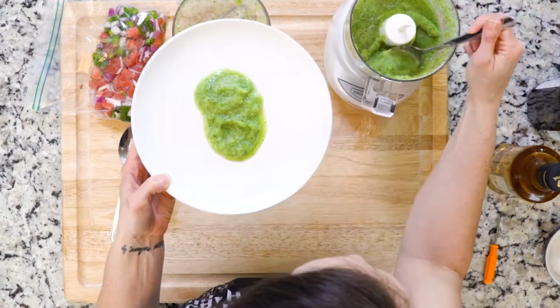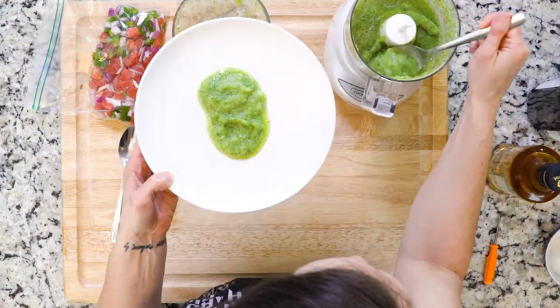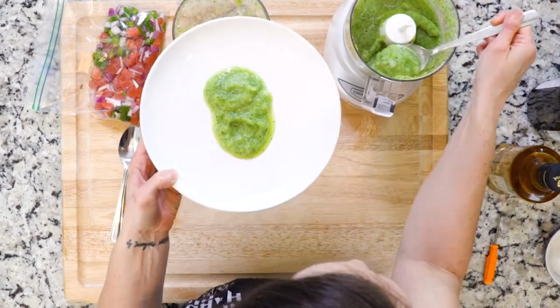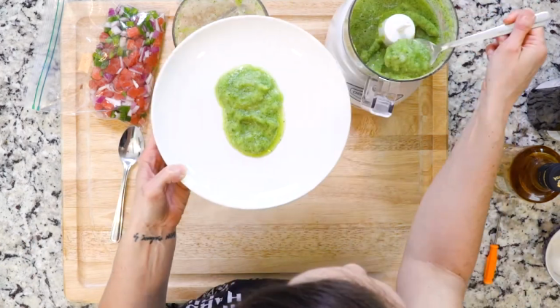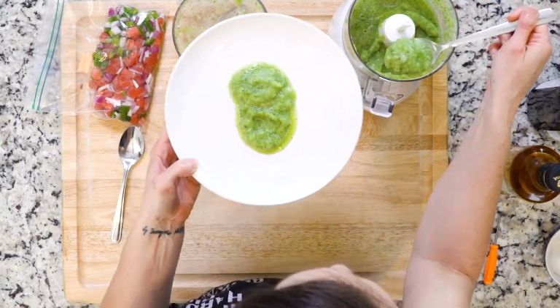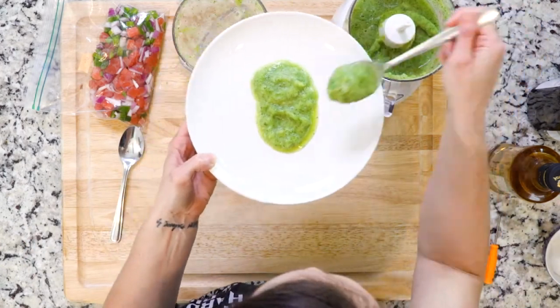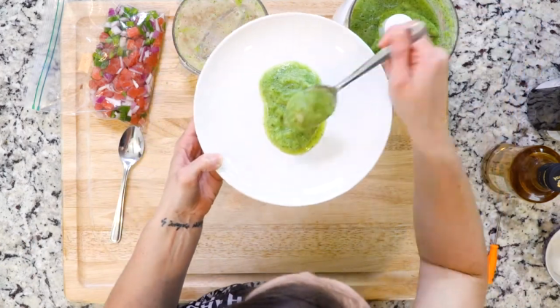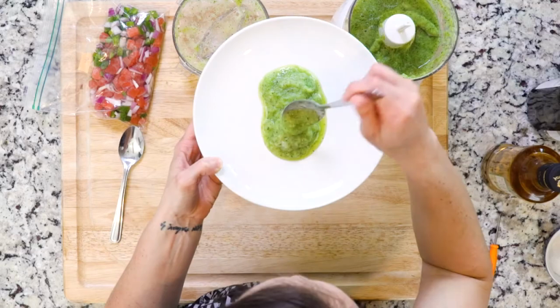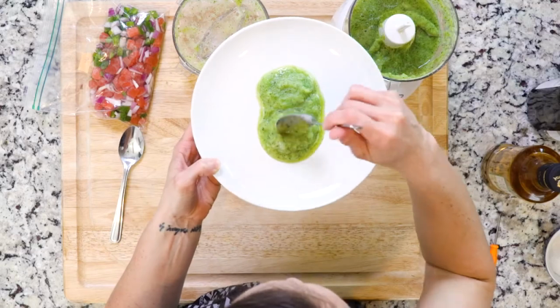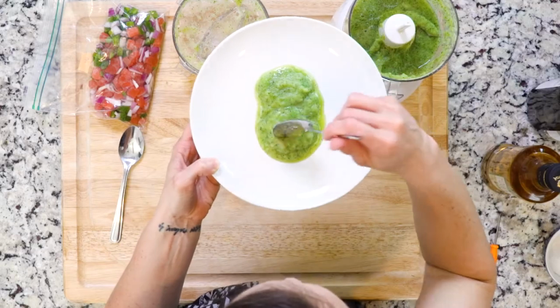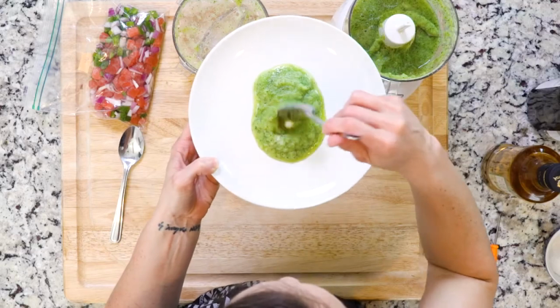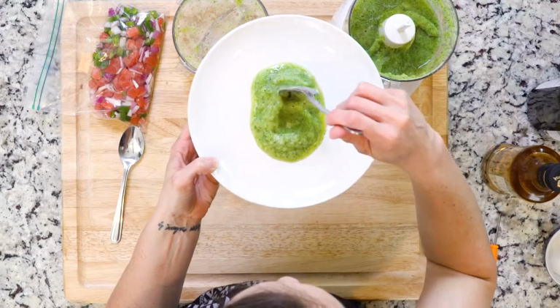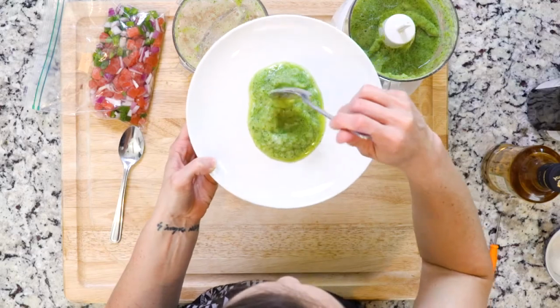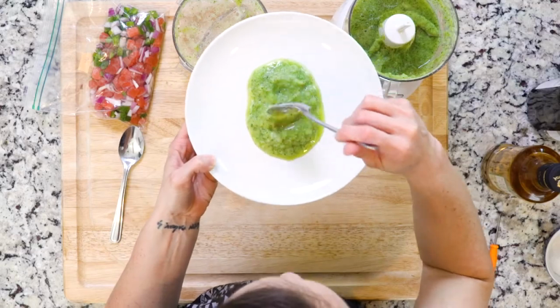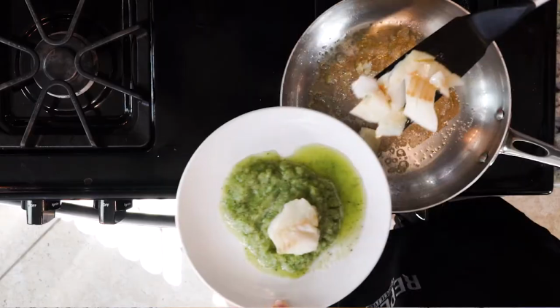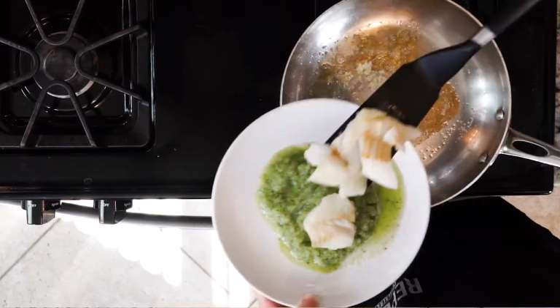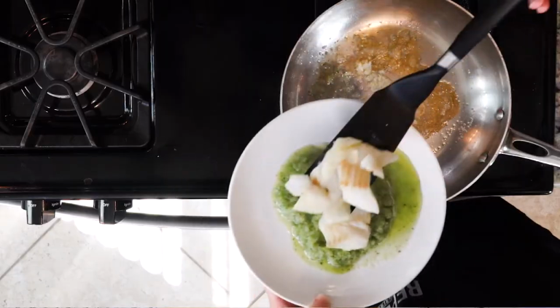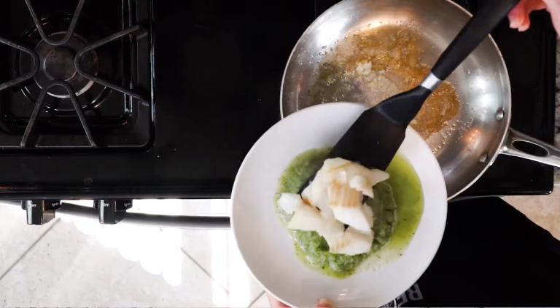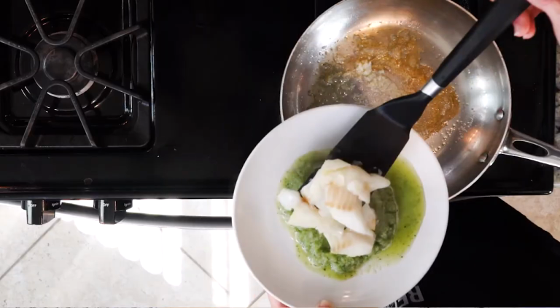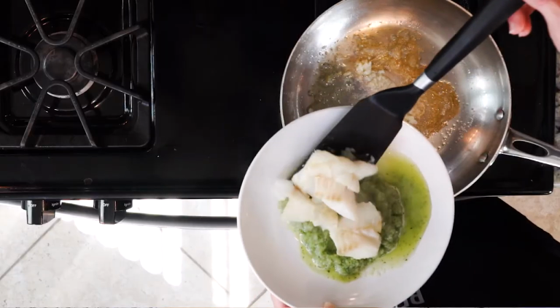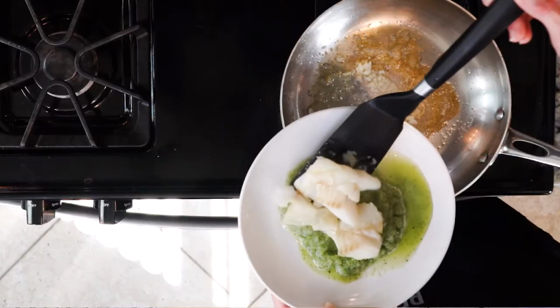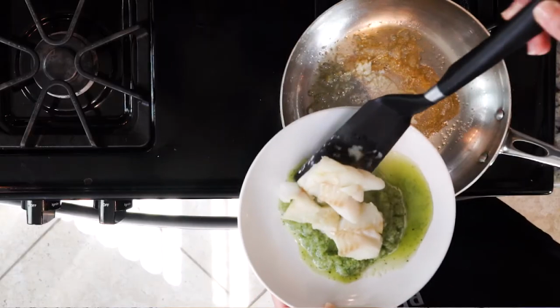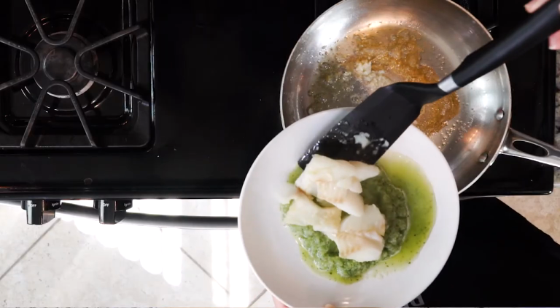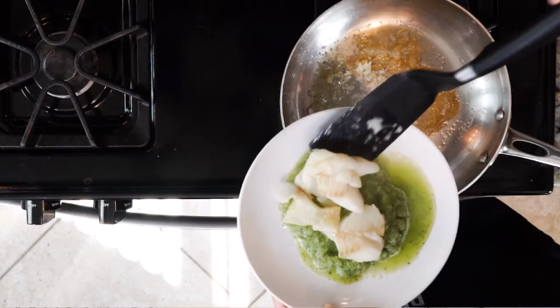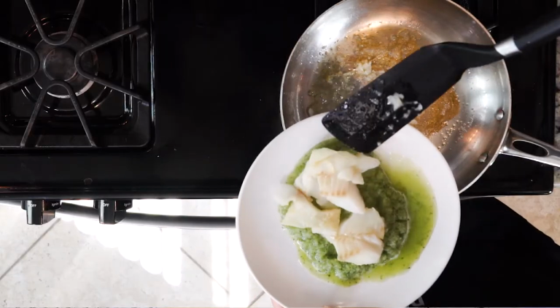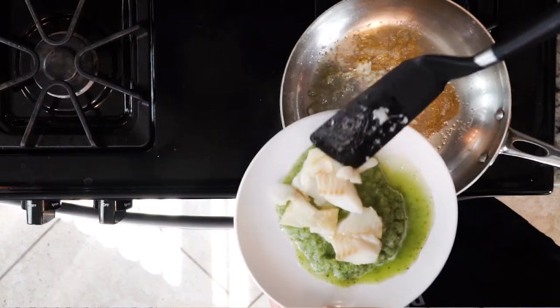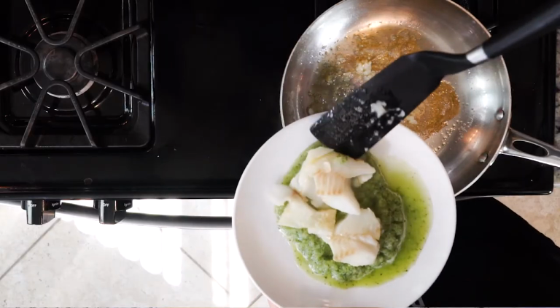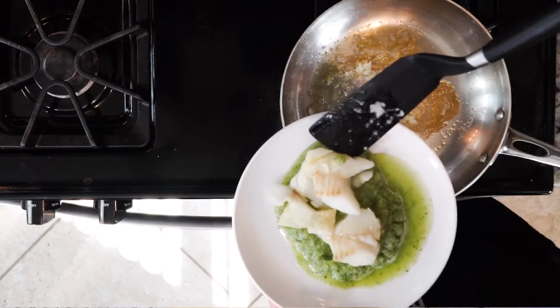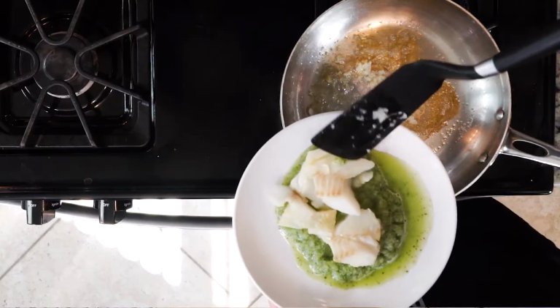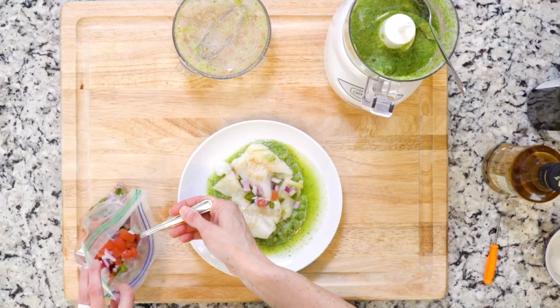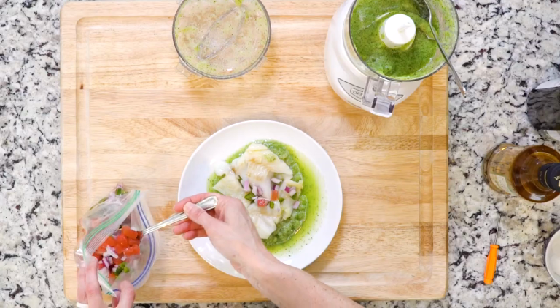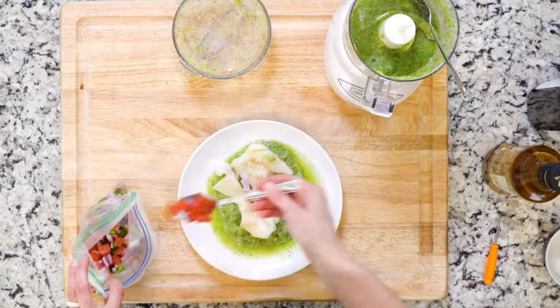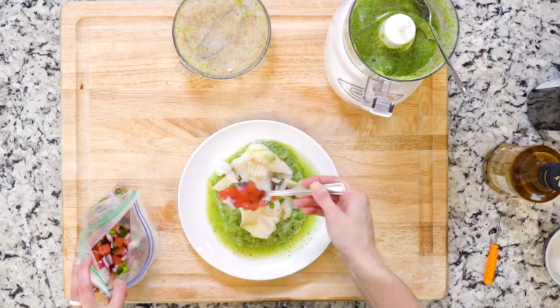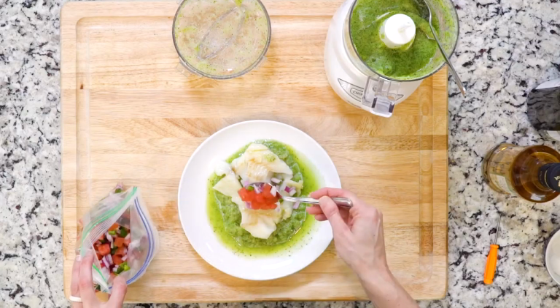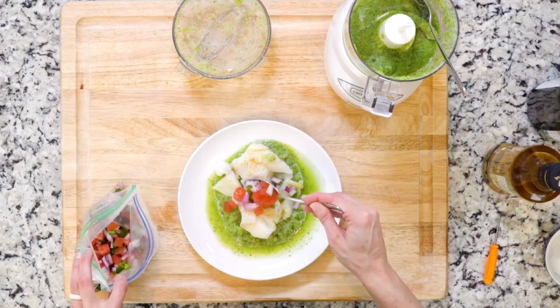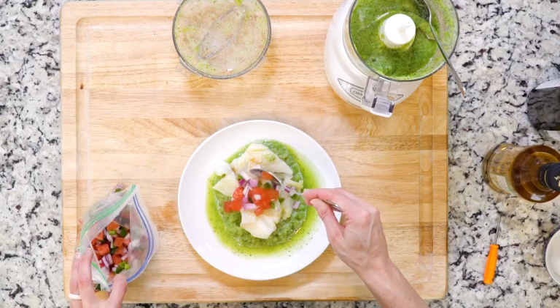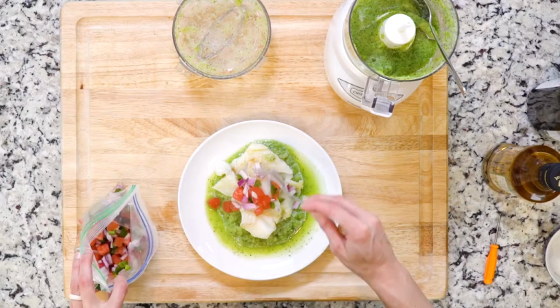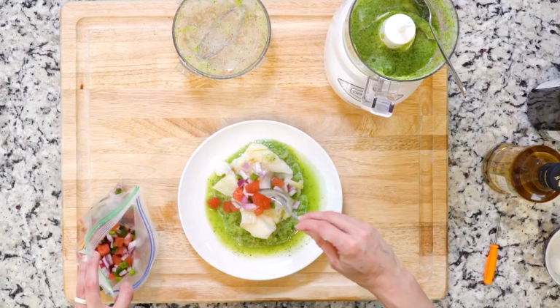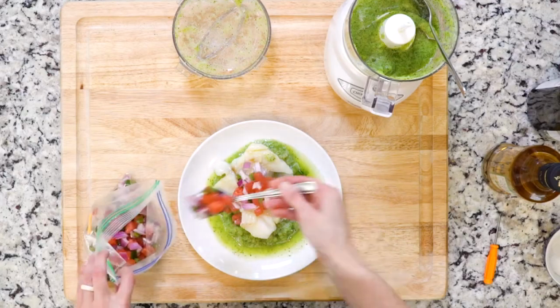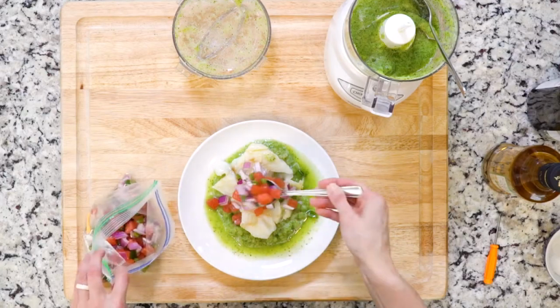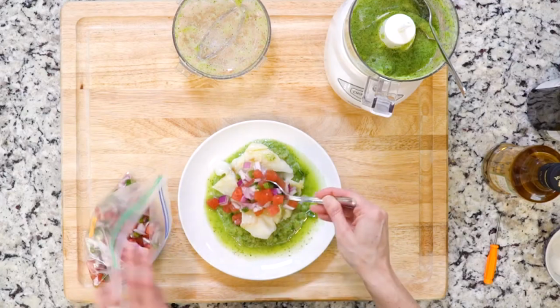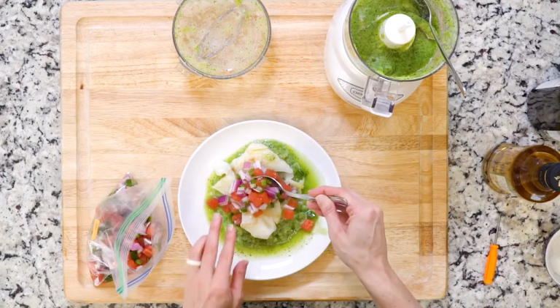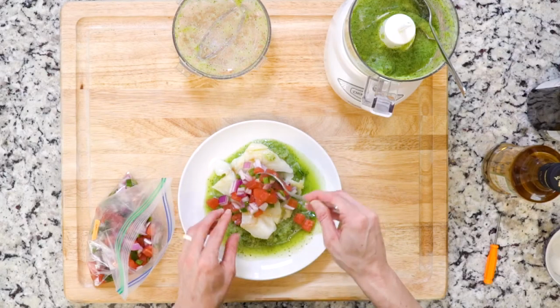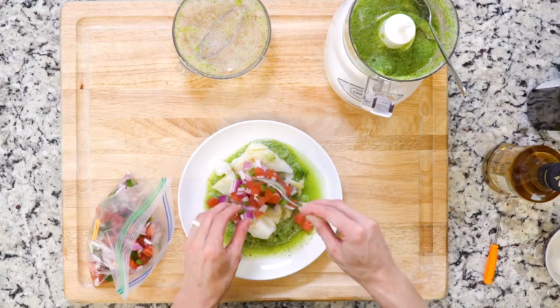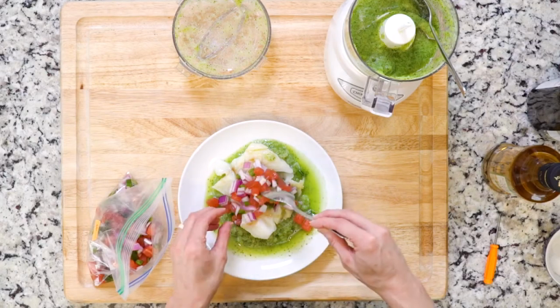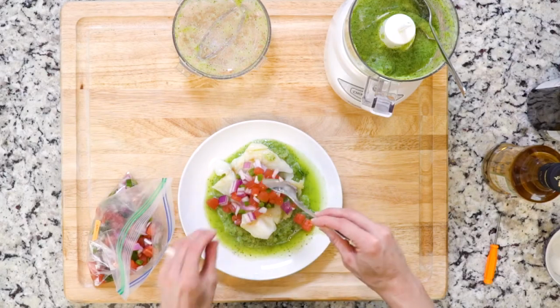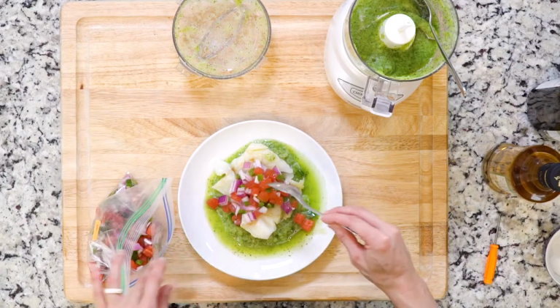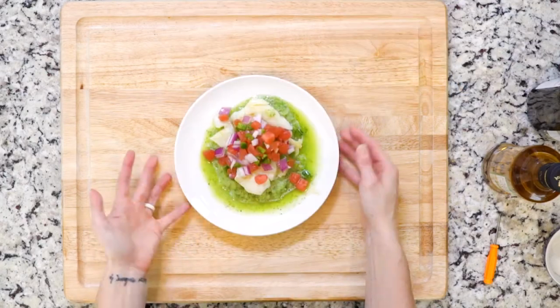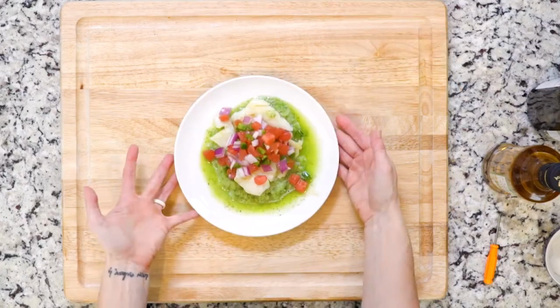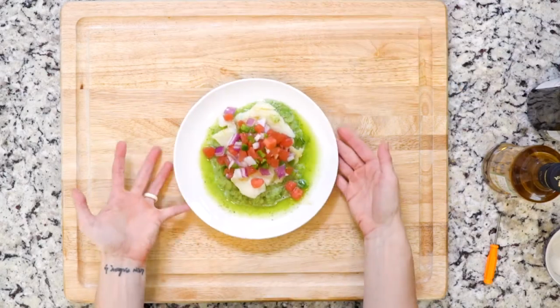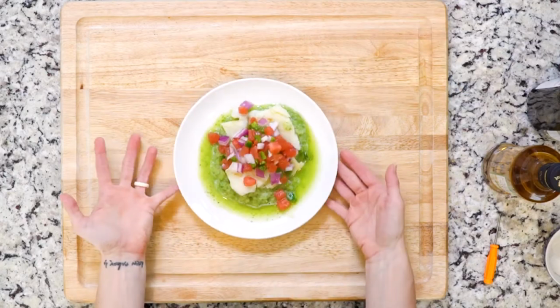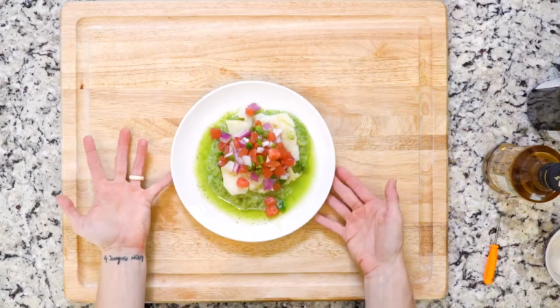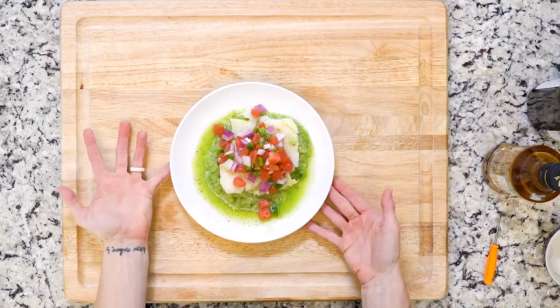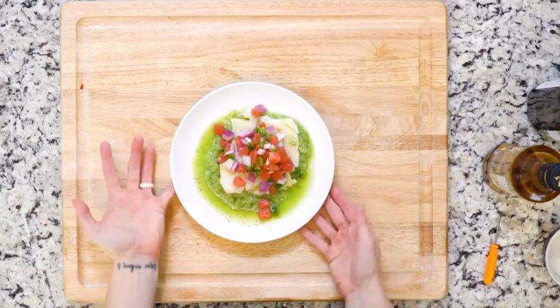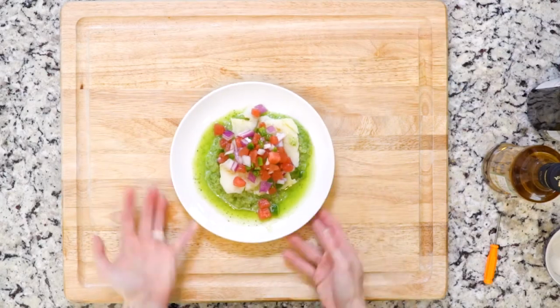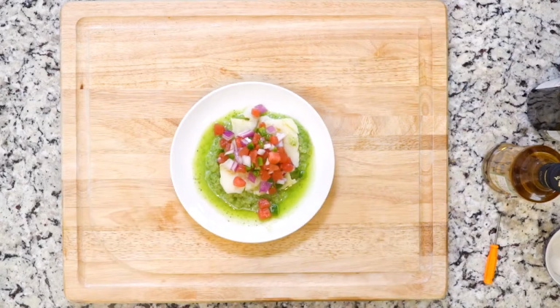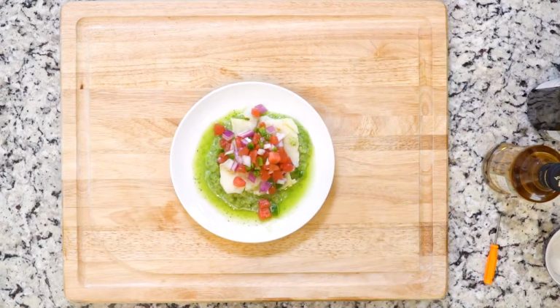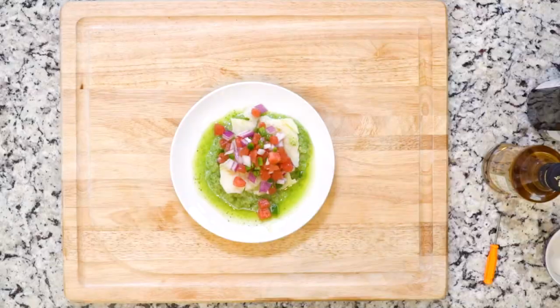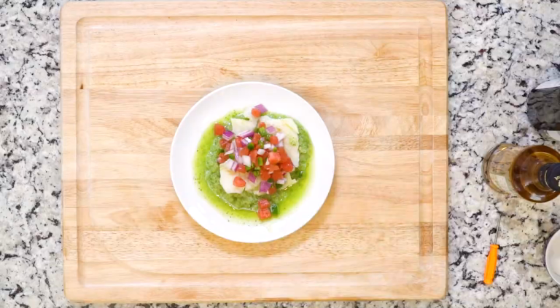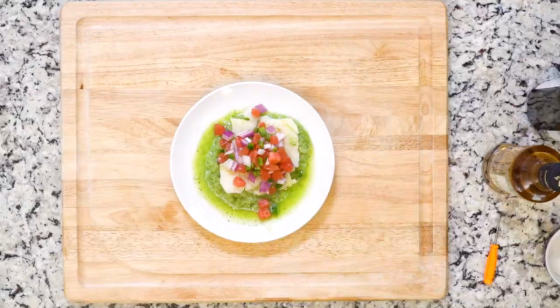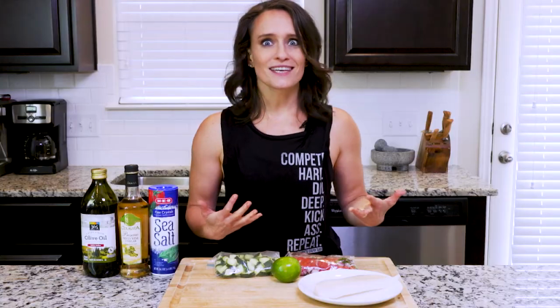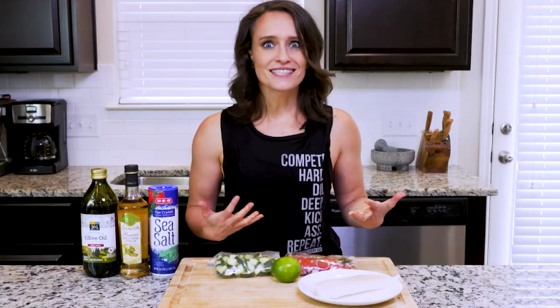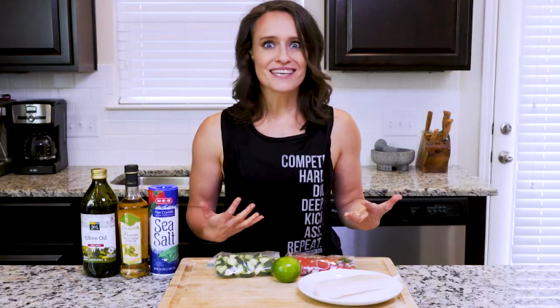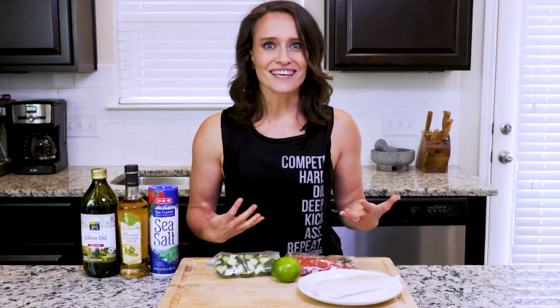Spoon the cucumber puree on a plate and top with the cod, then spoon some of the watermelon salsa on top of all of that. Let's see!